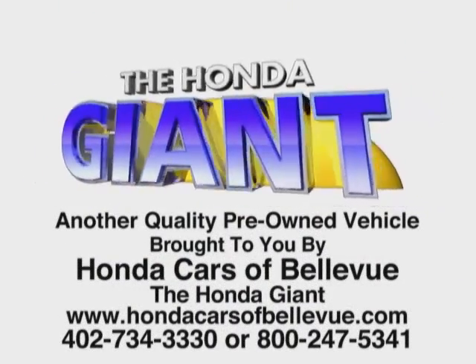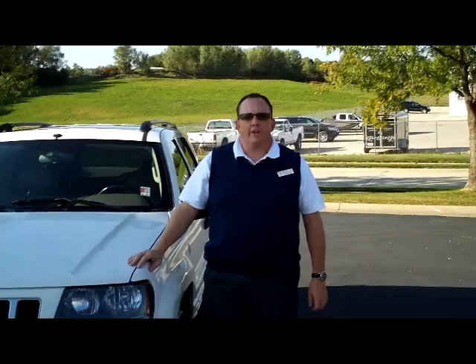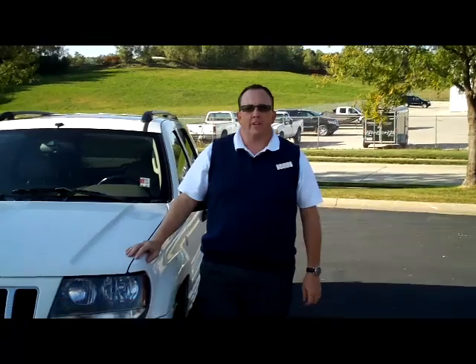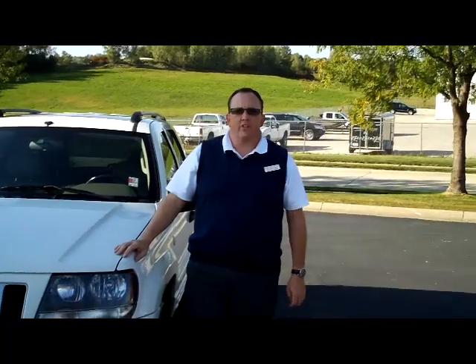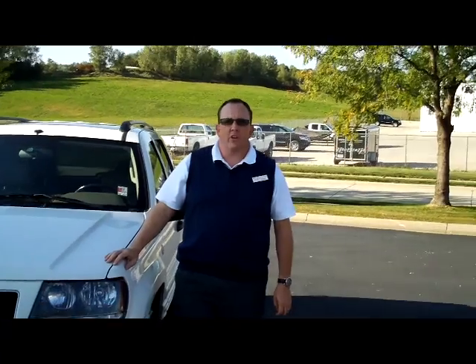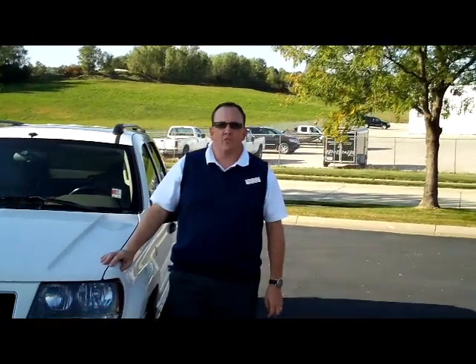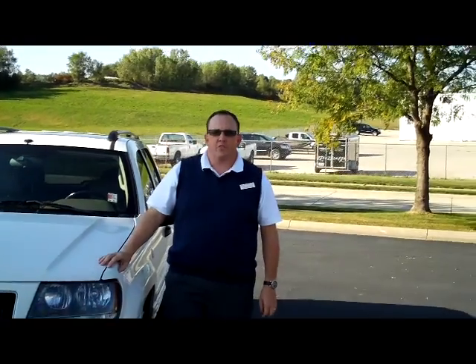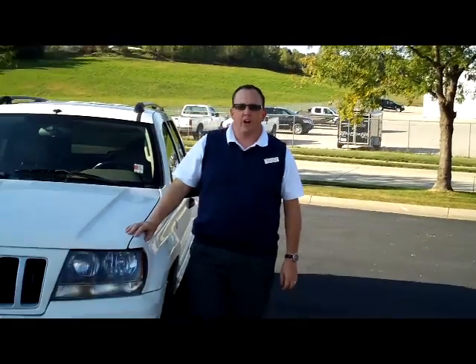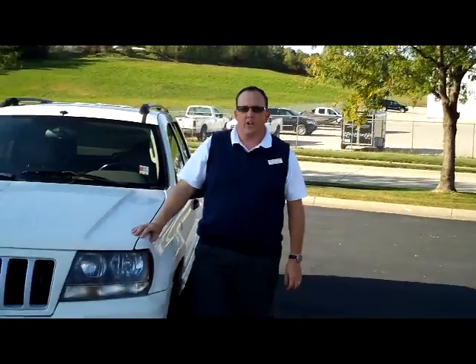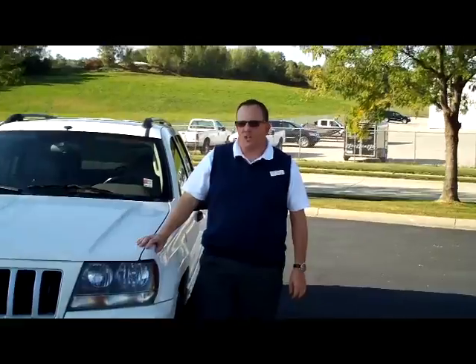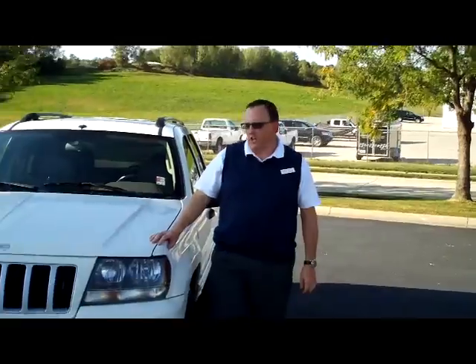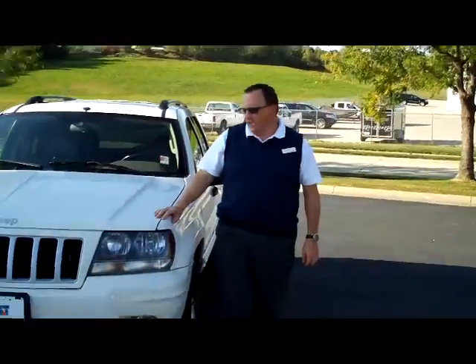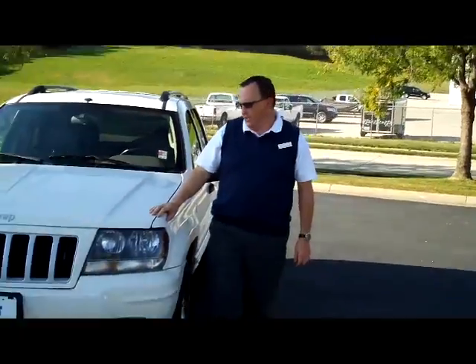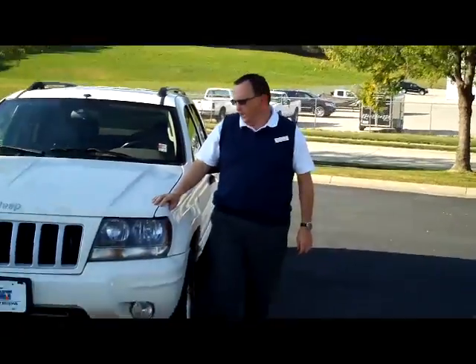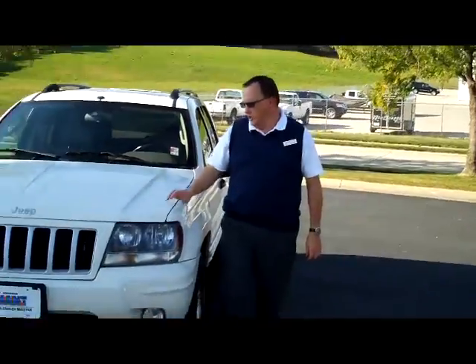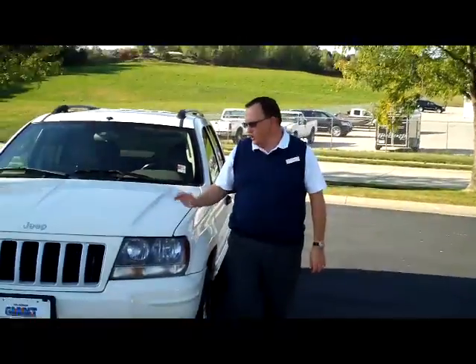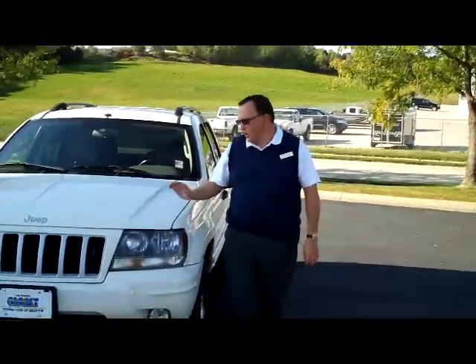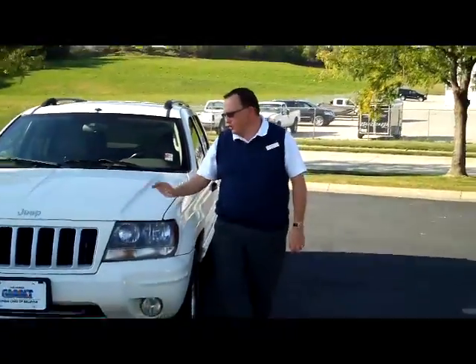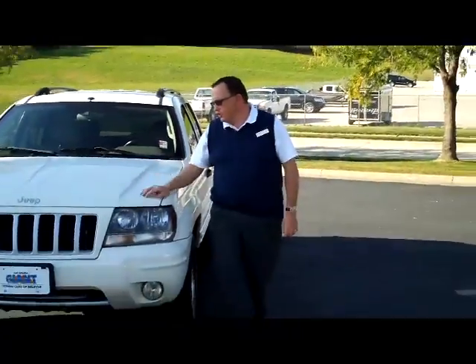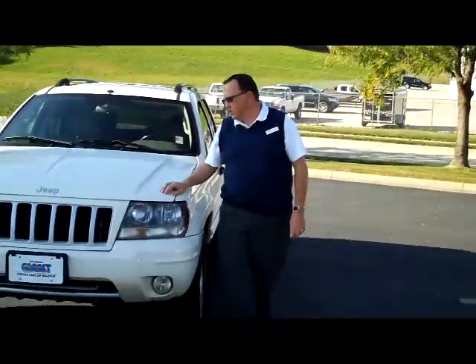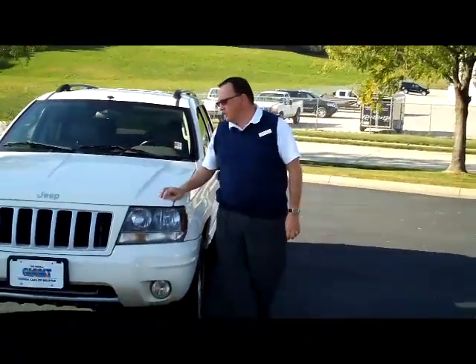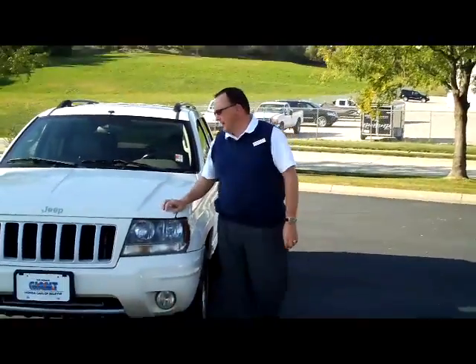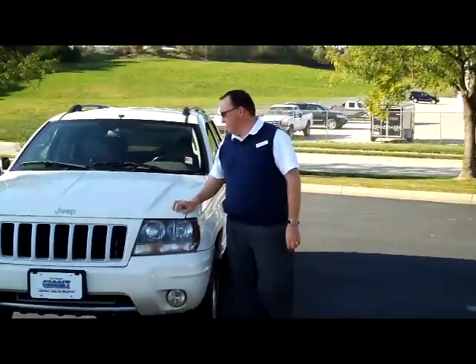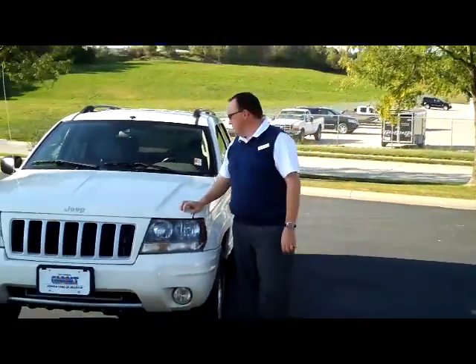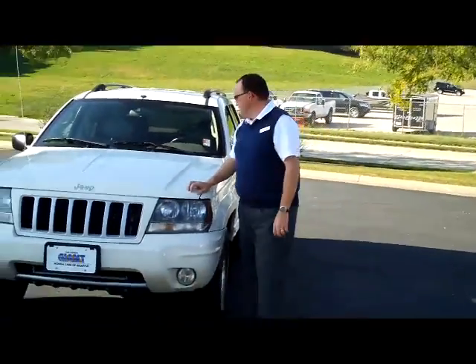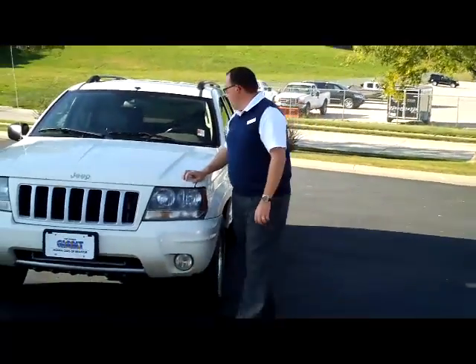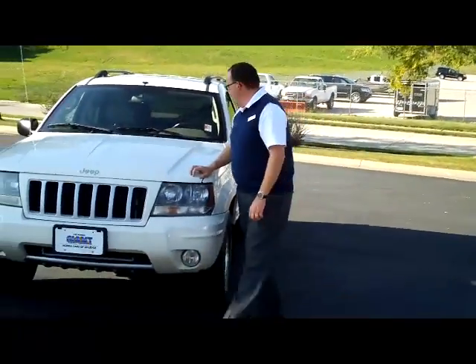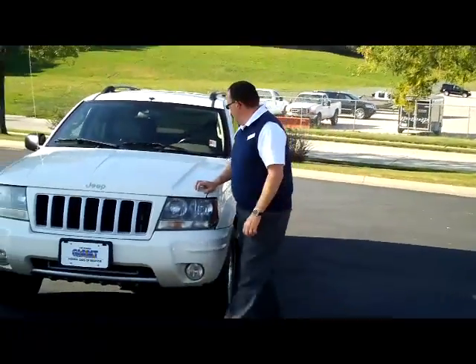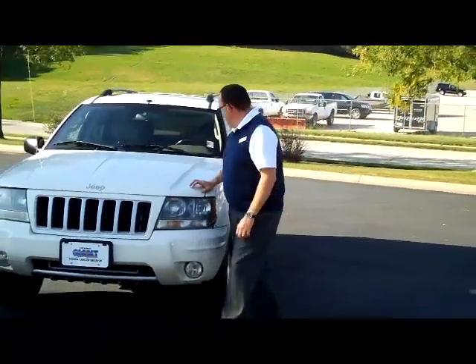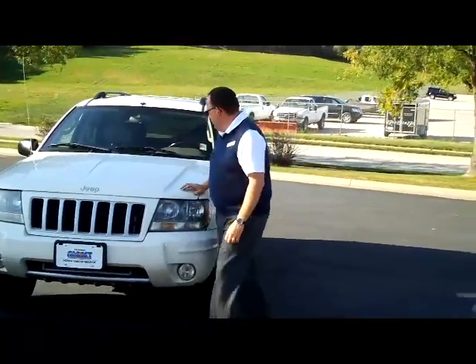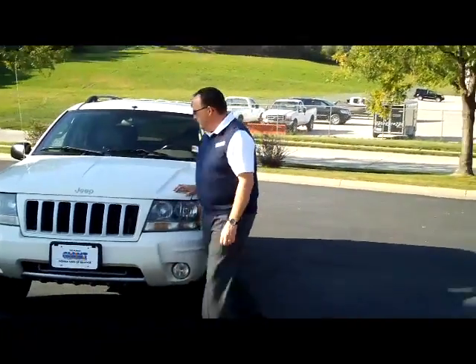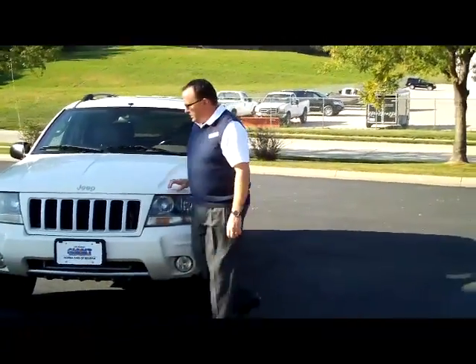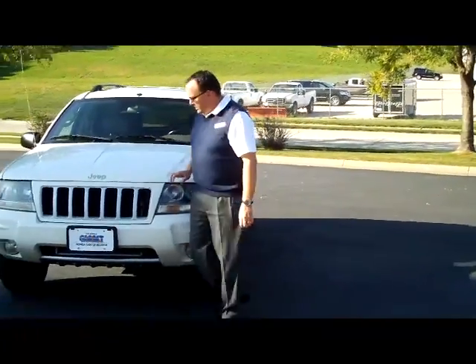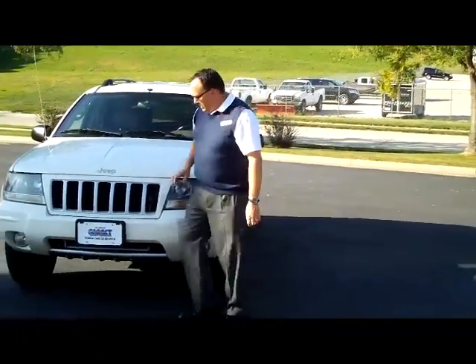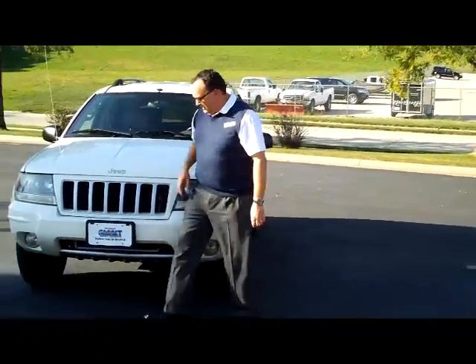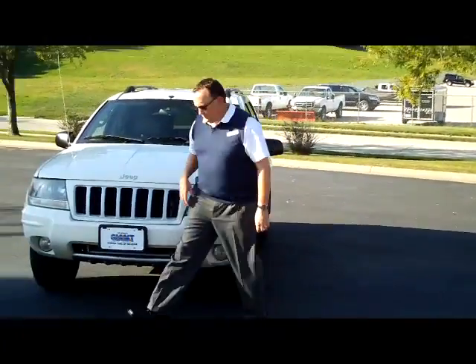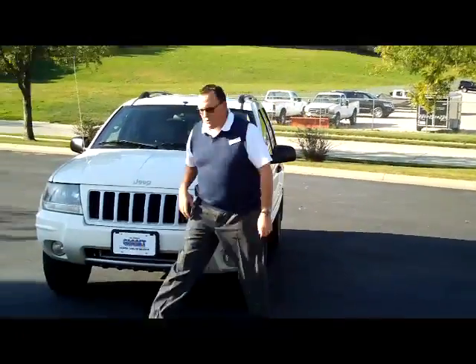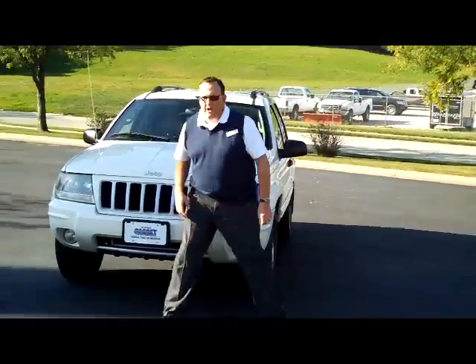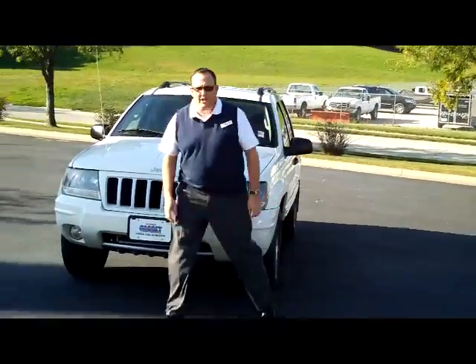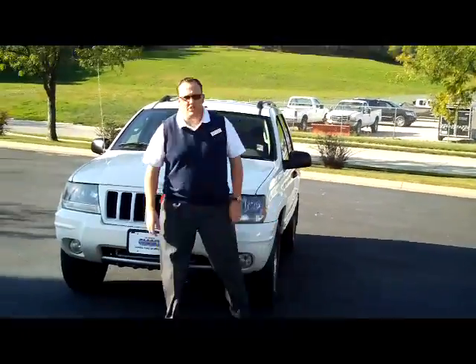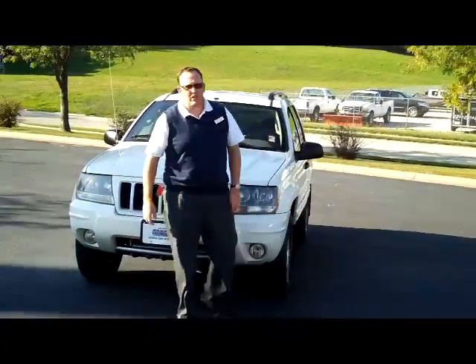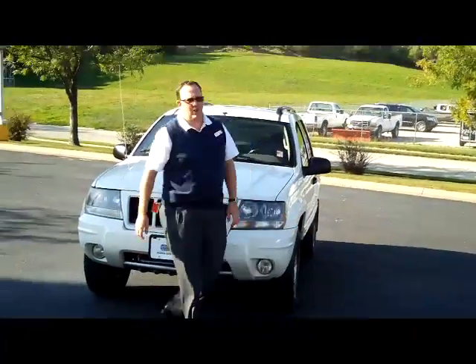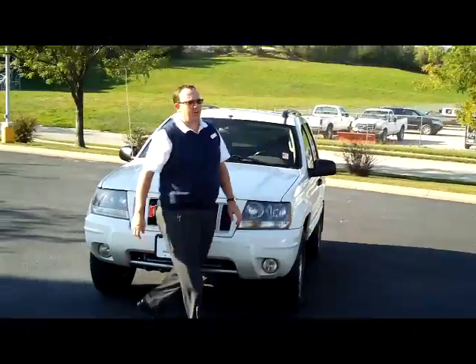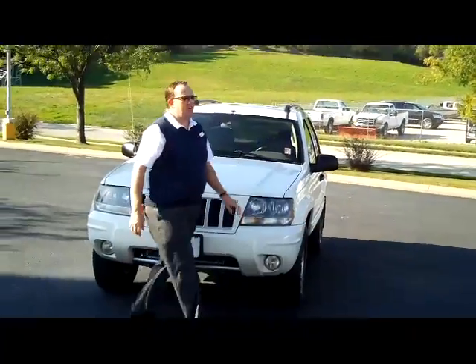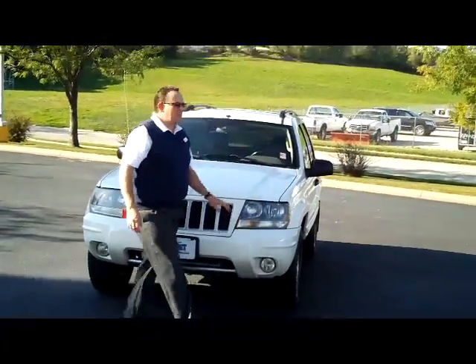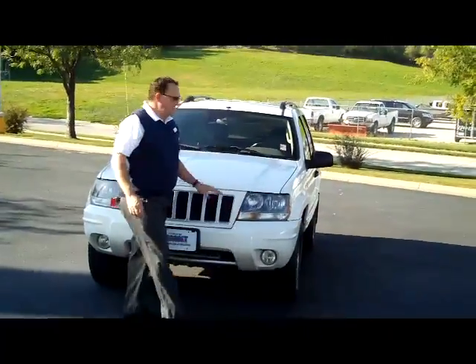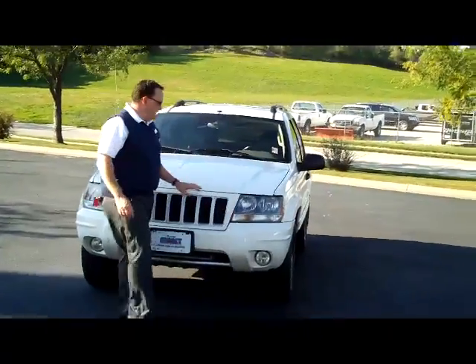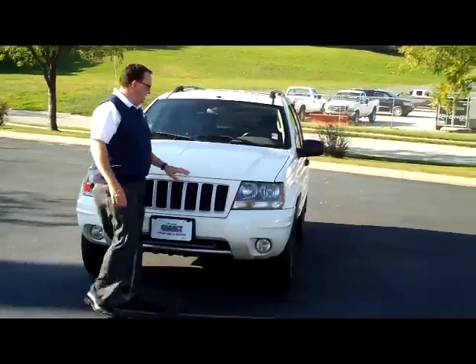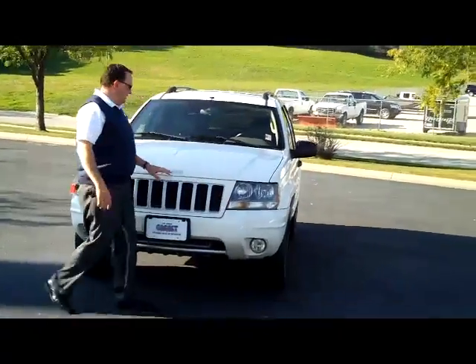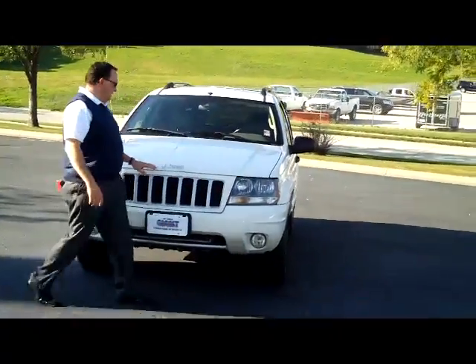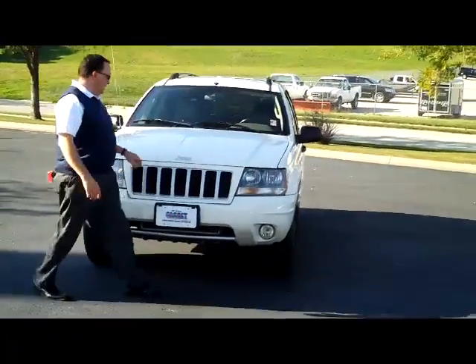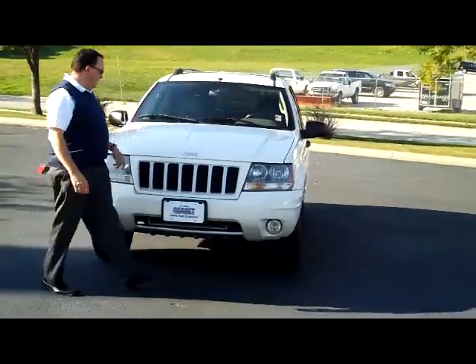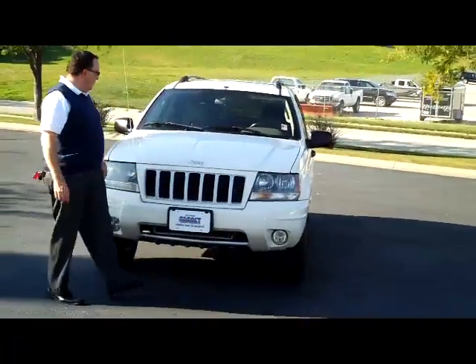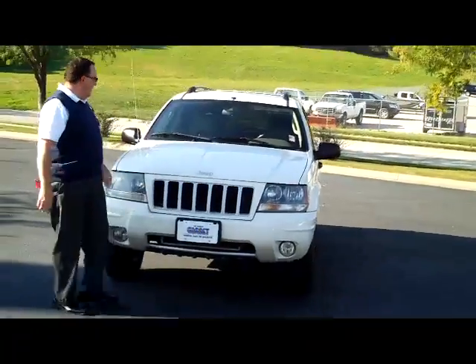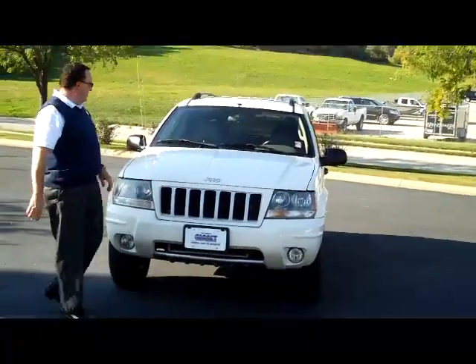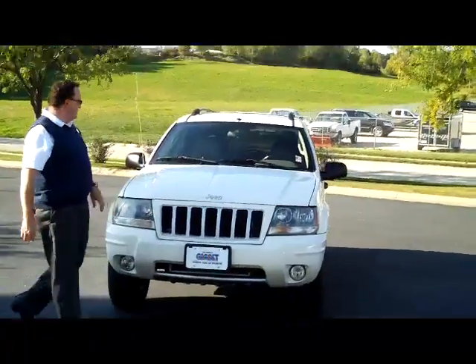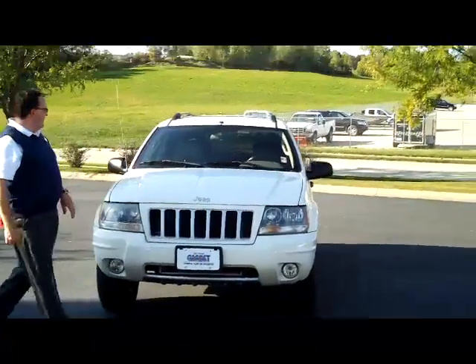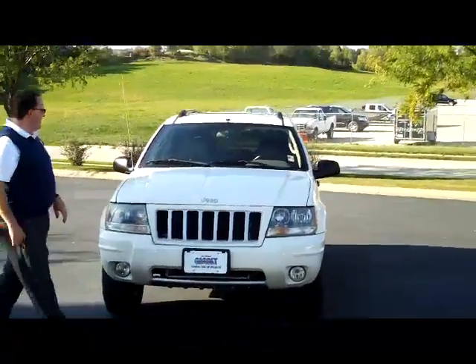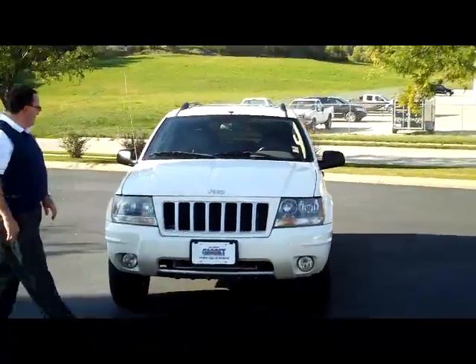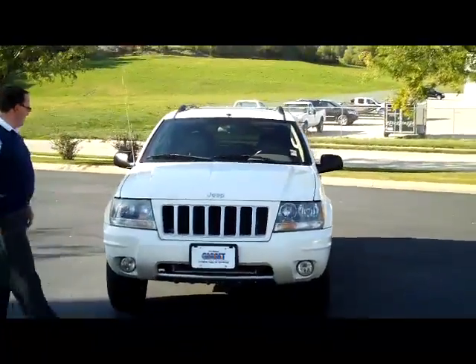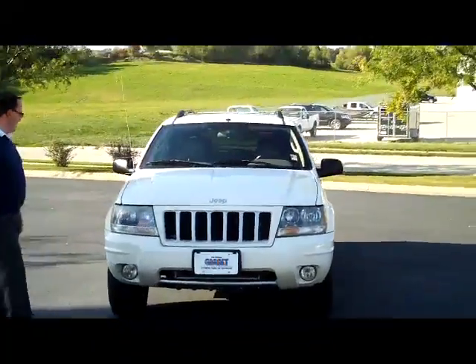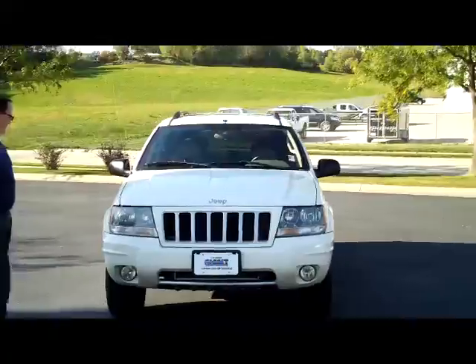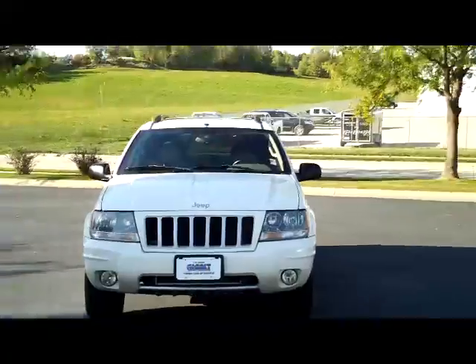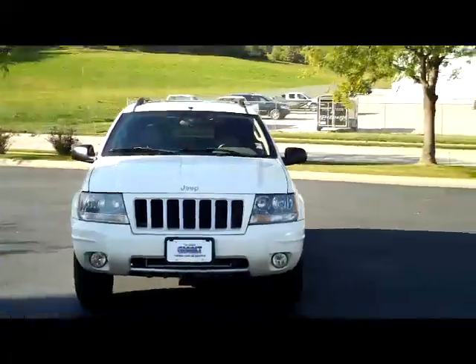Kelly here for the Honda Giant, here to show you the 2004 Jeep Grand Cherokee Laredo Special Edition.